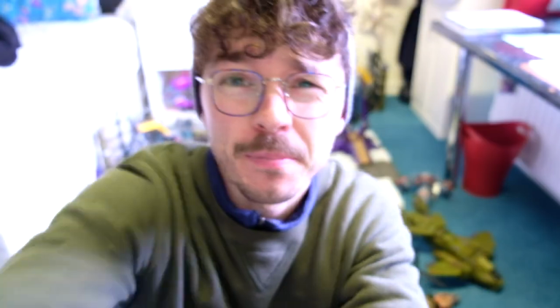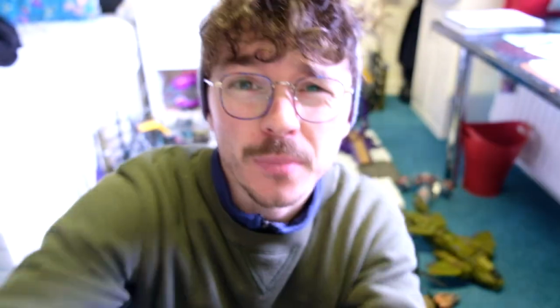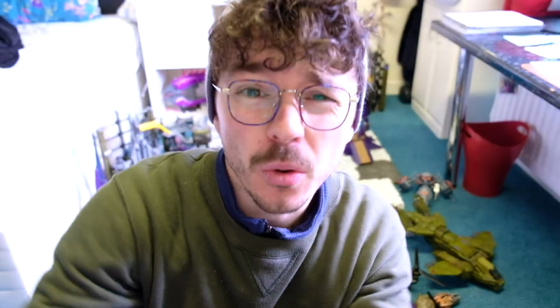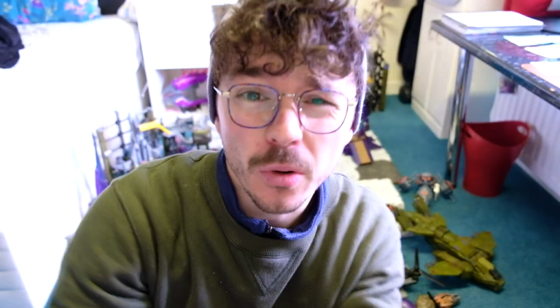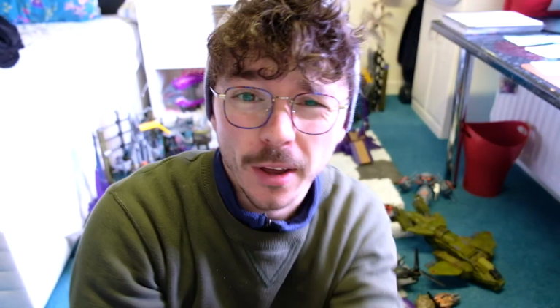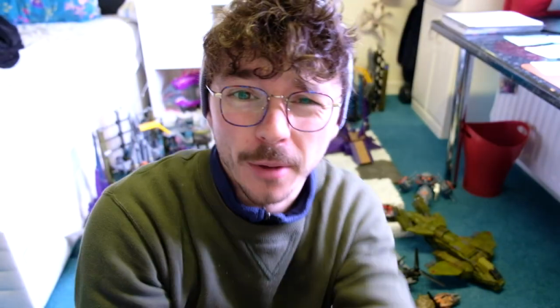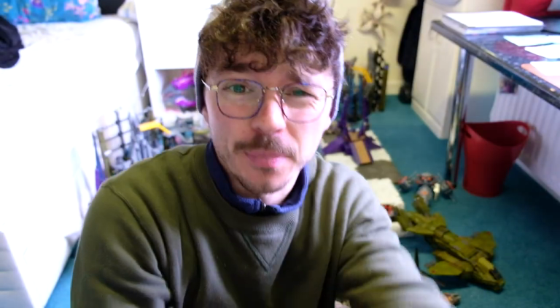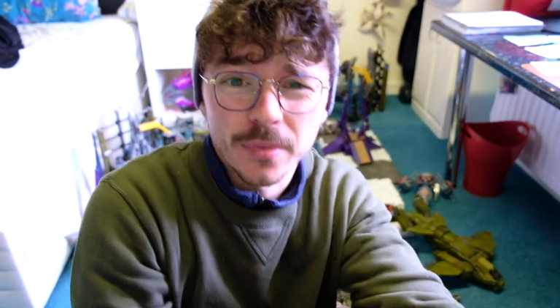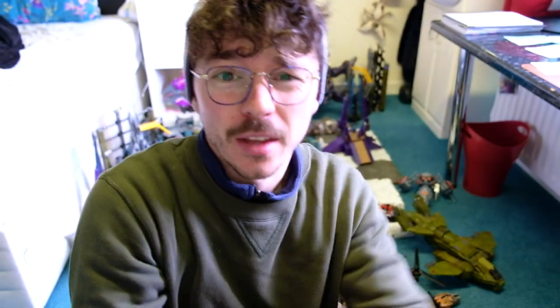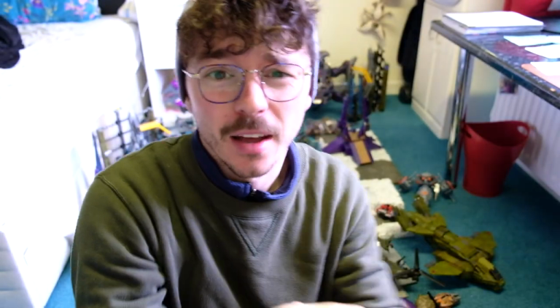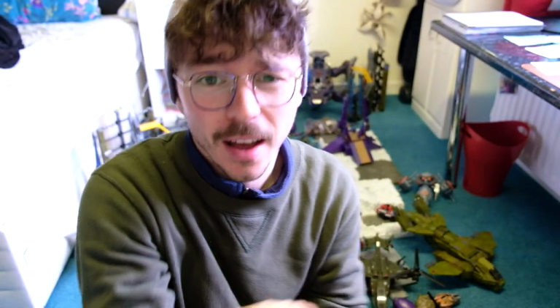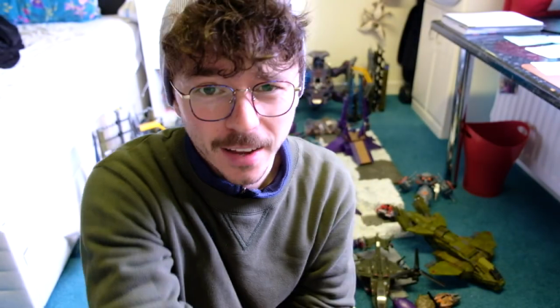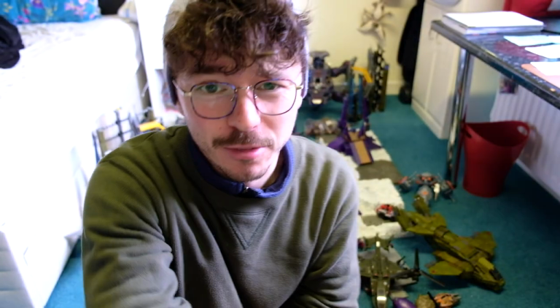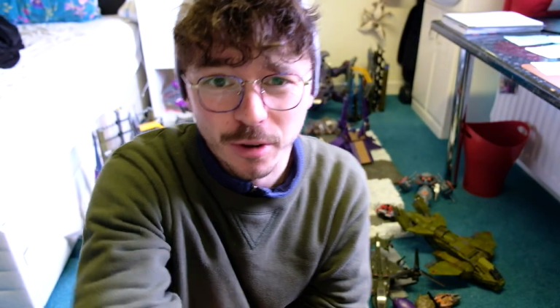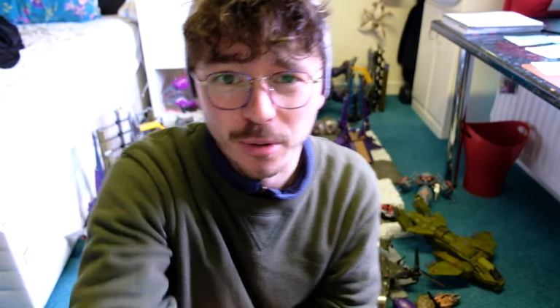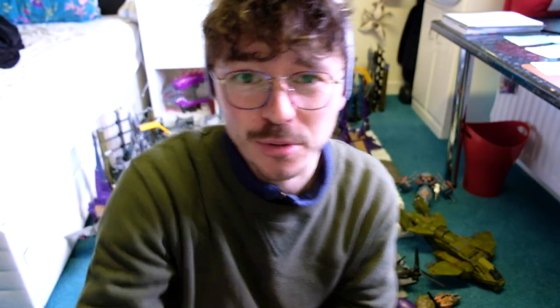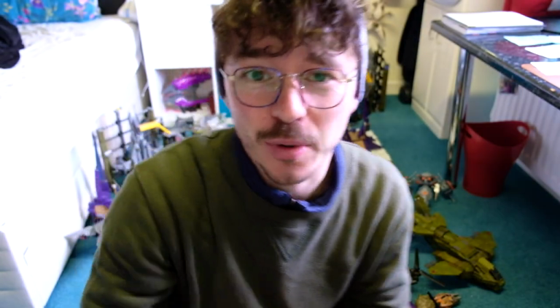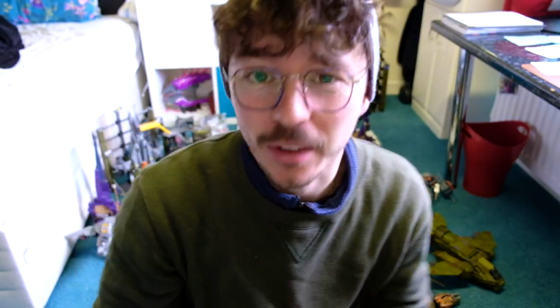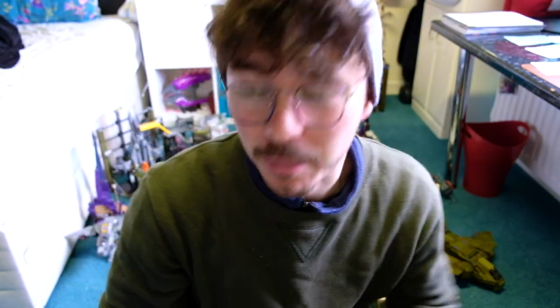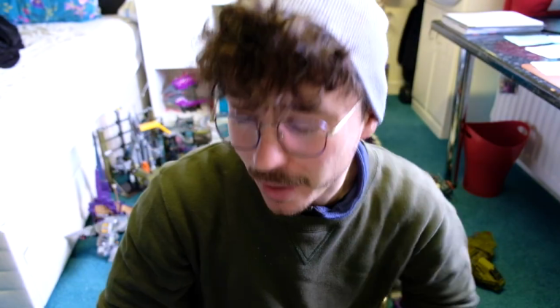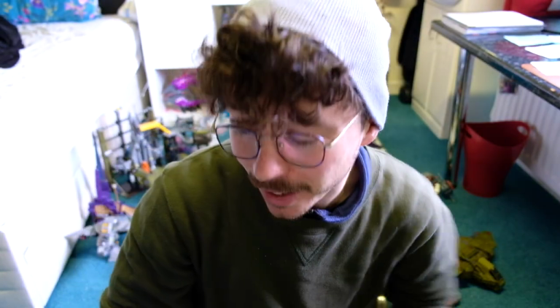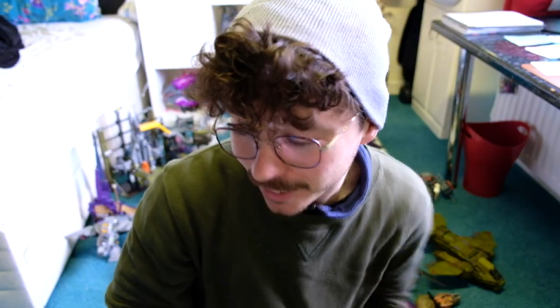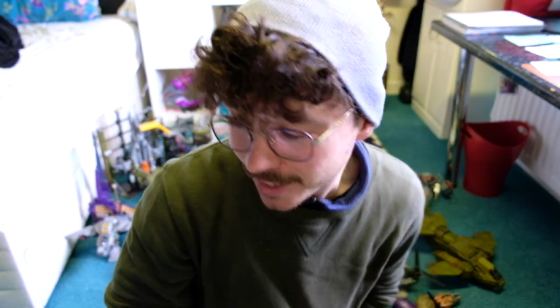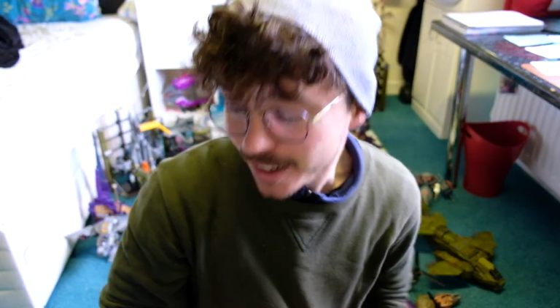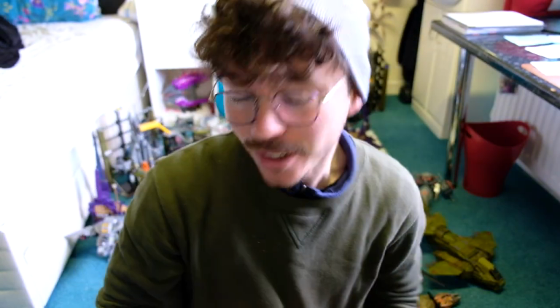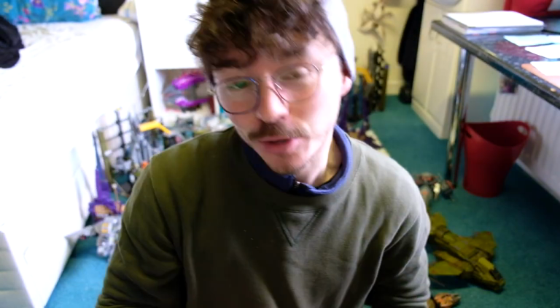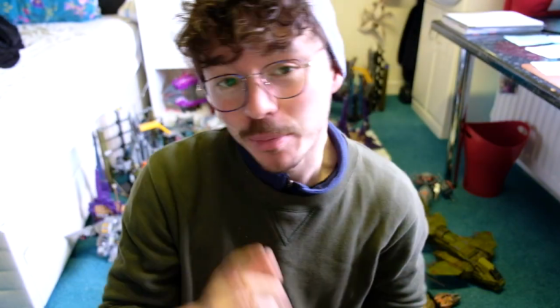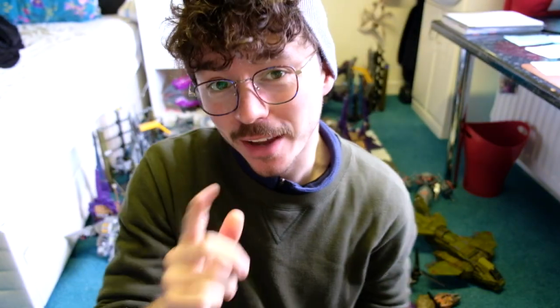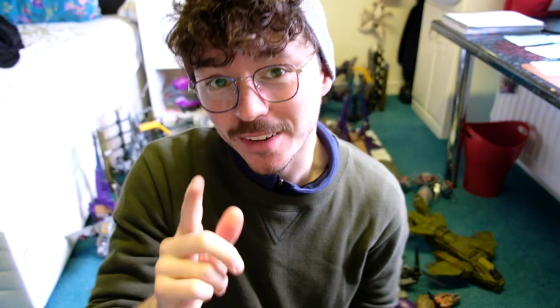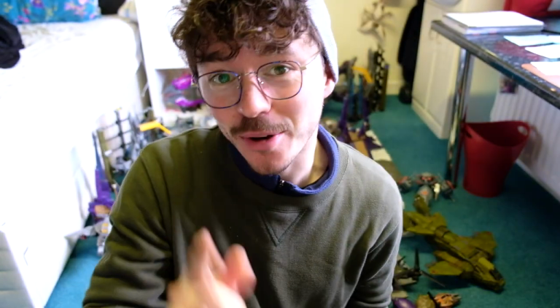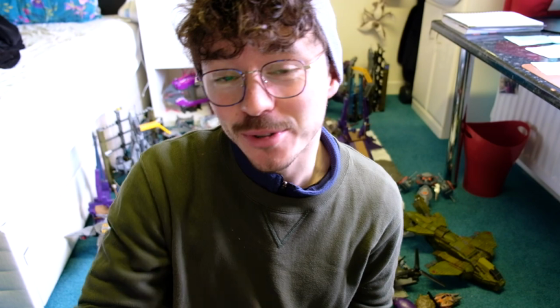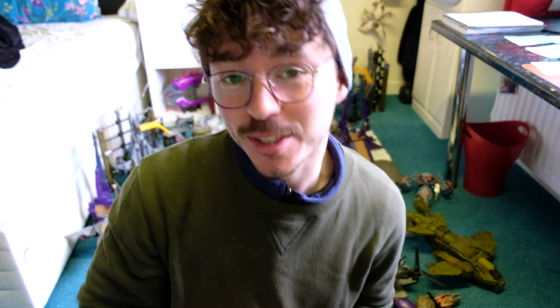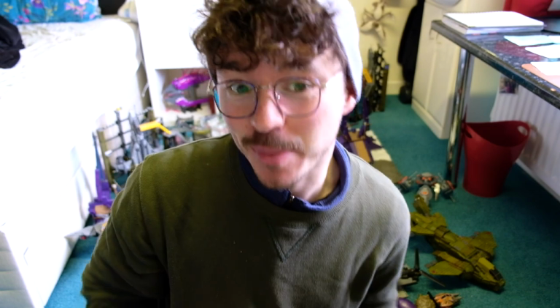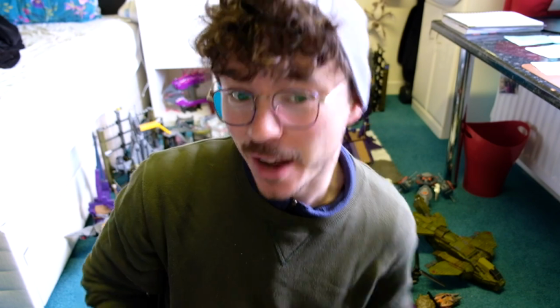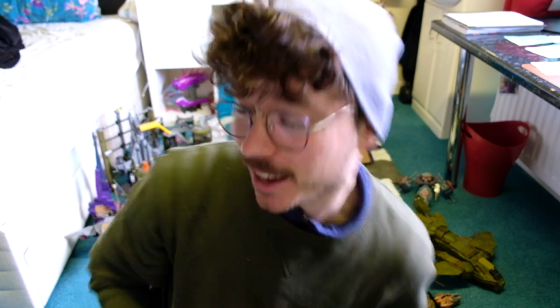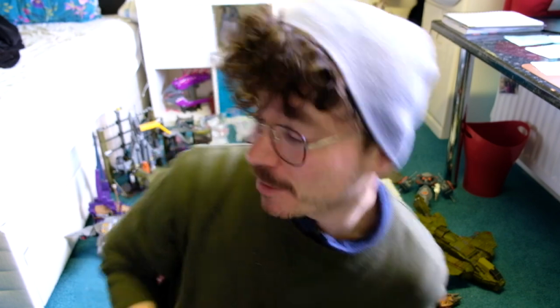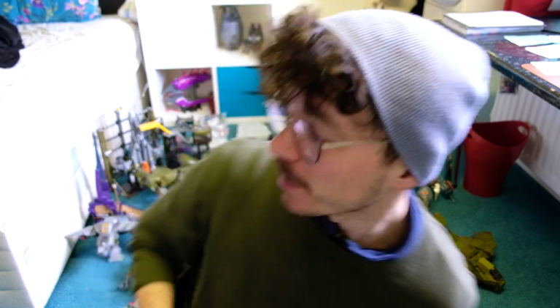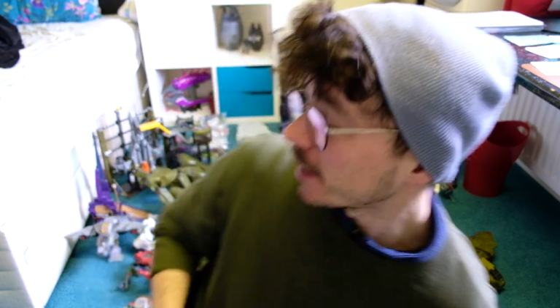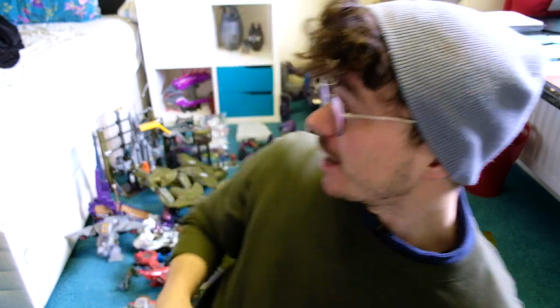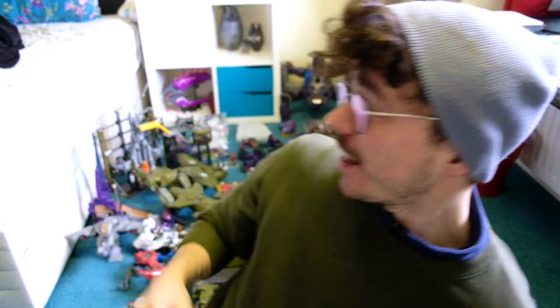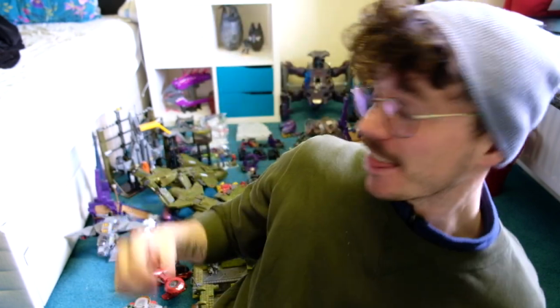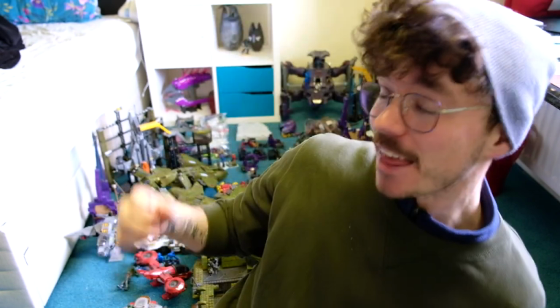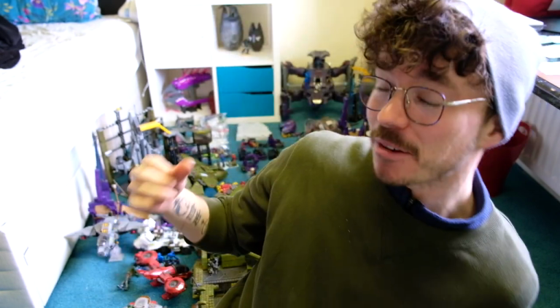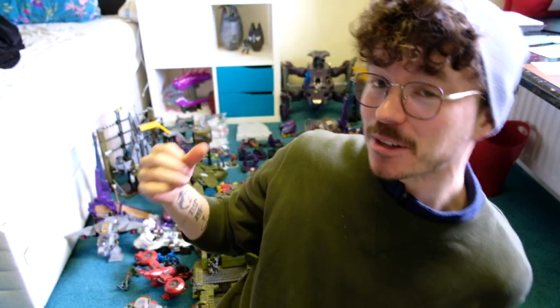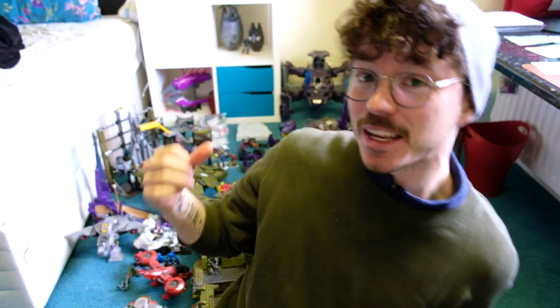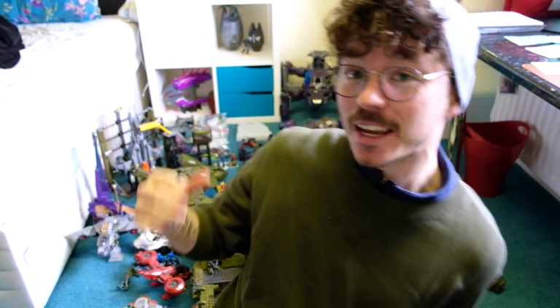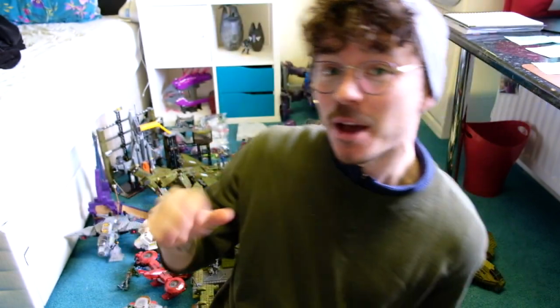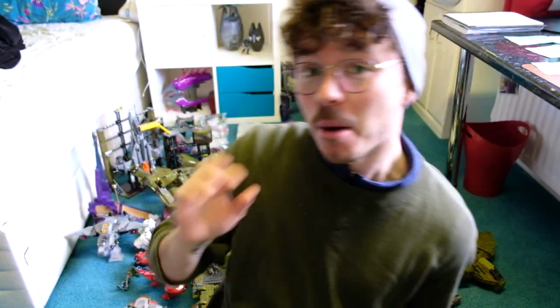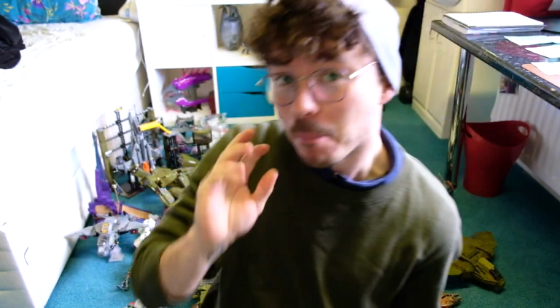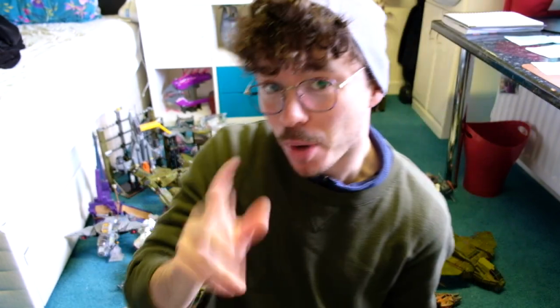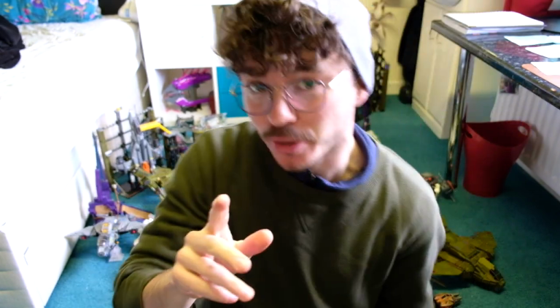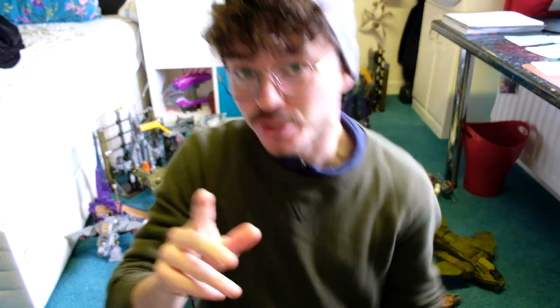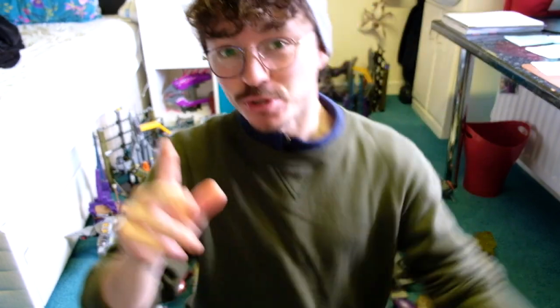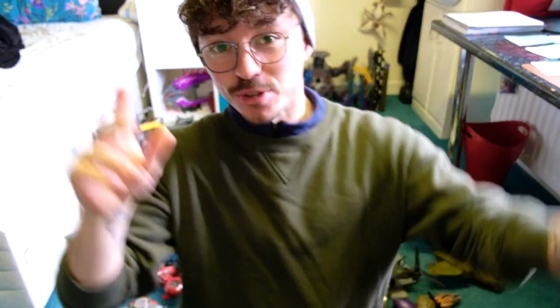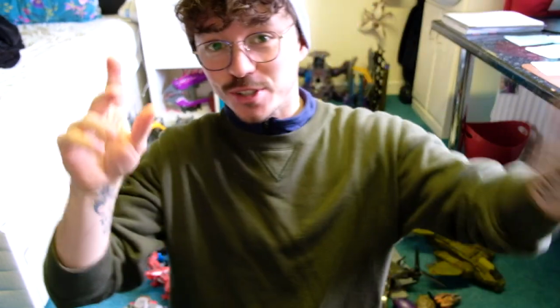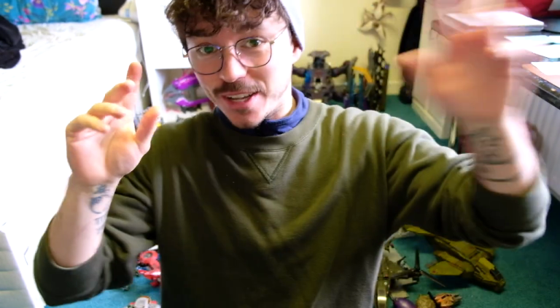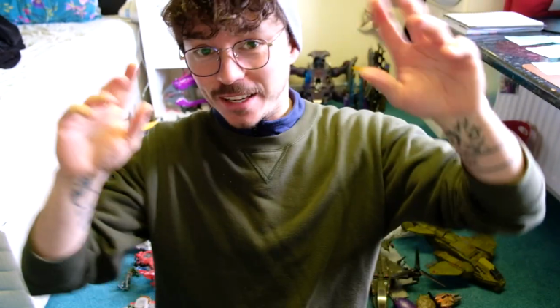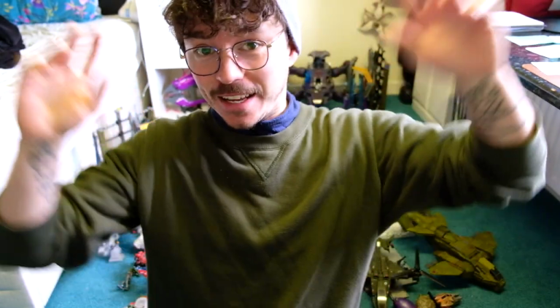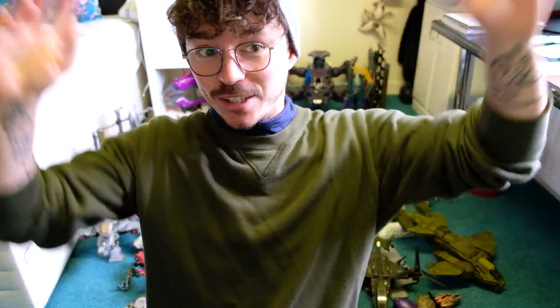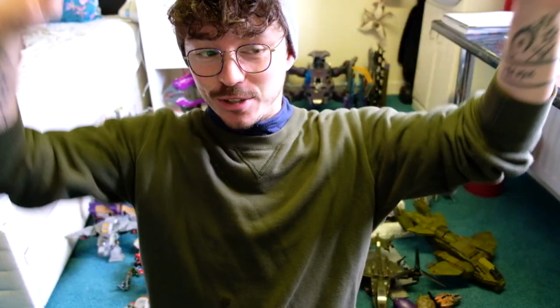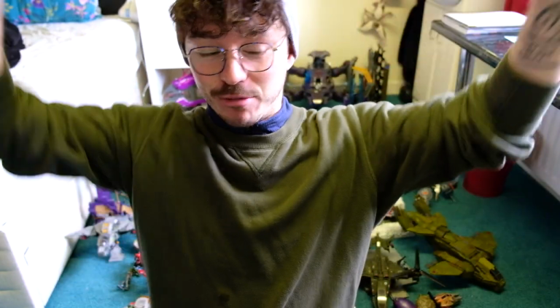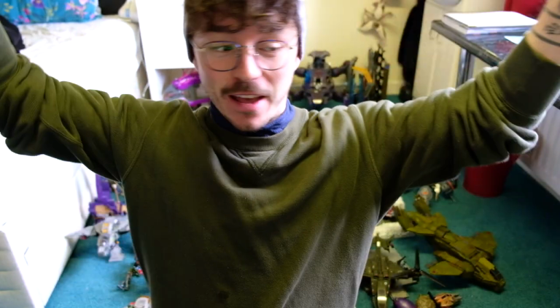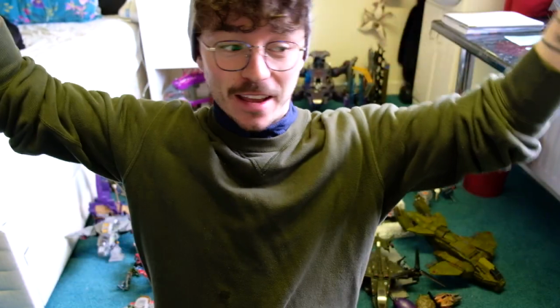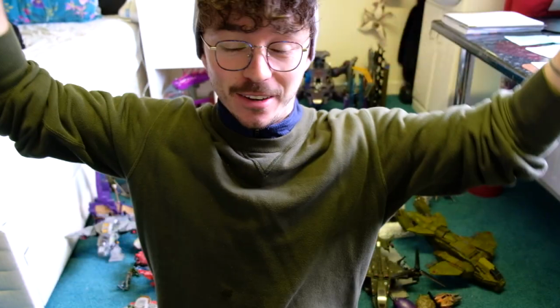Hi folks, welcome back. You may notice behind me there is a monstrous collection of Halo.